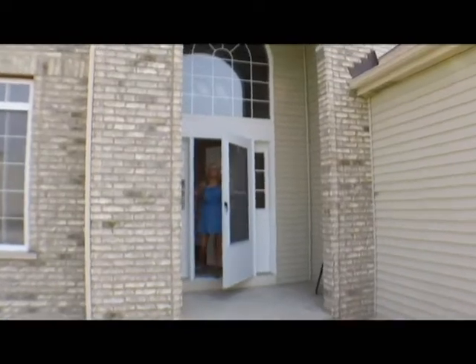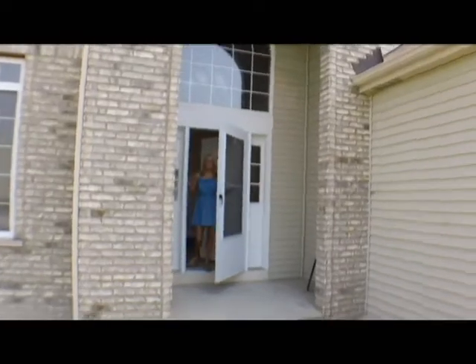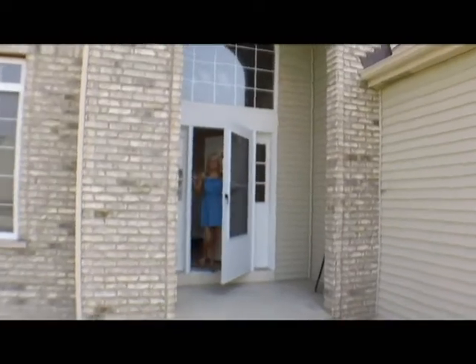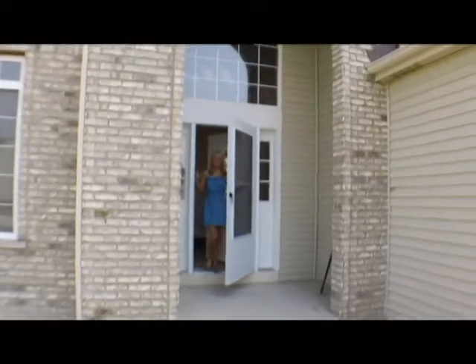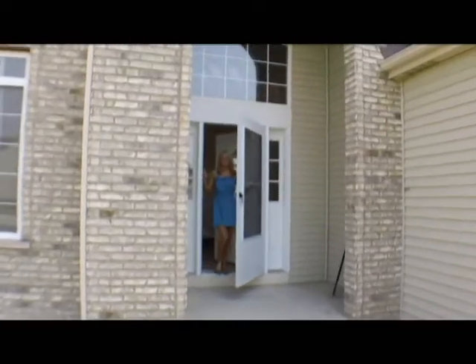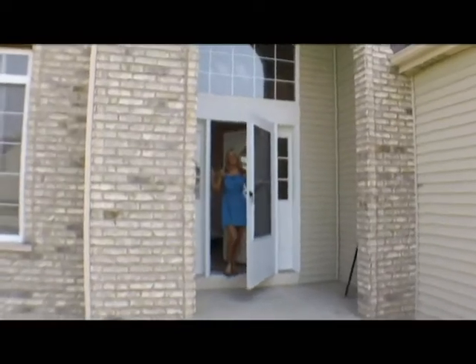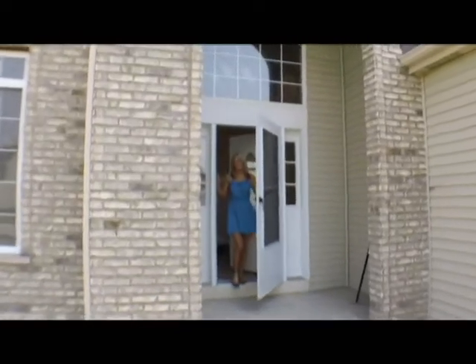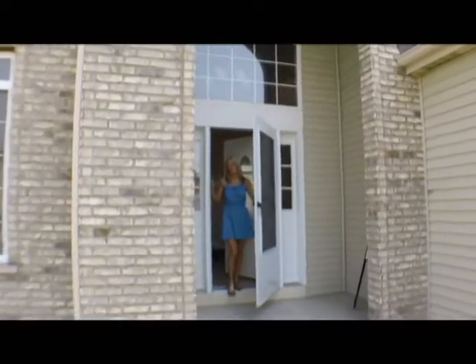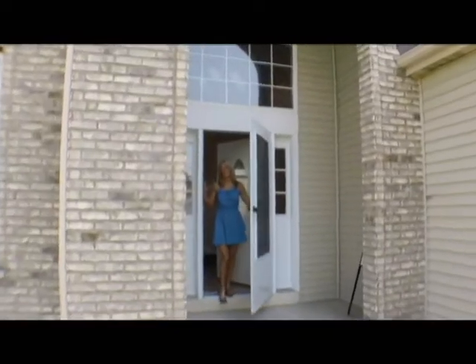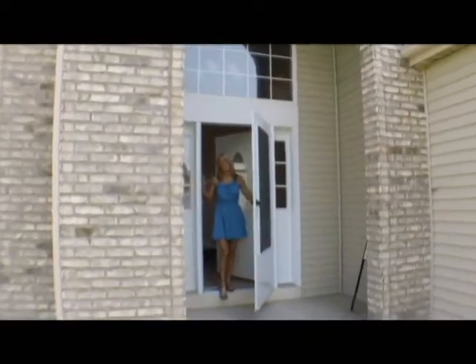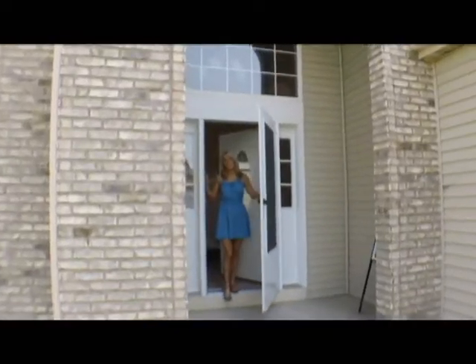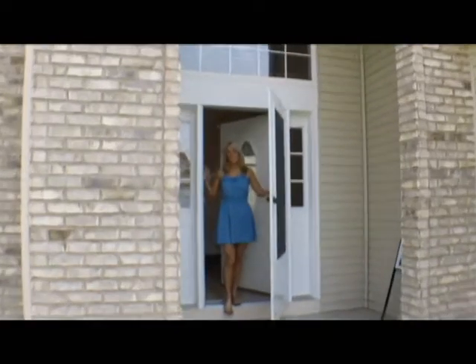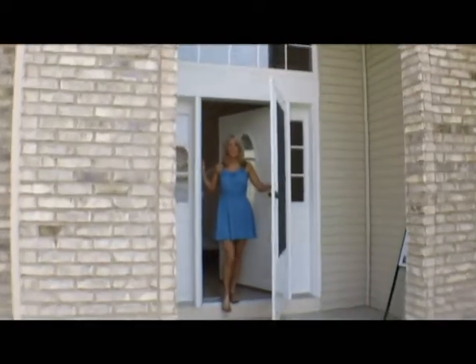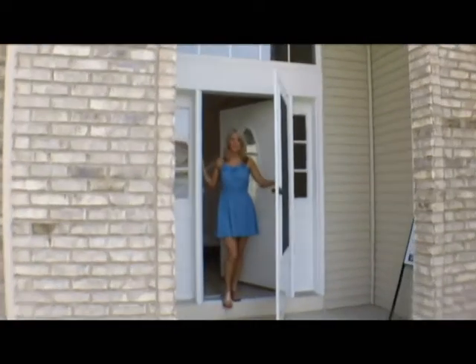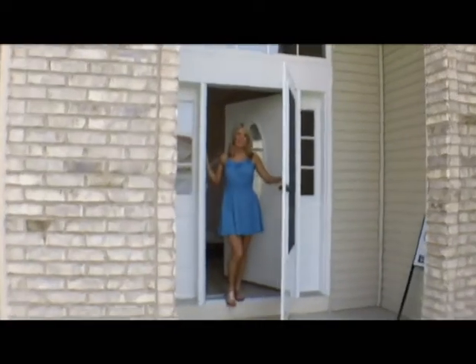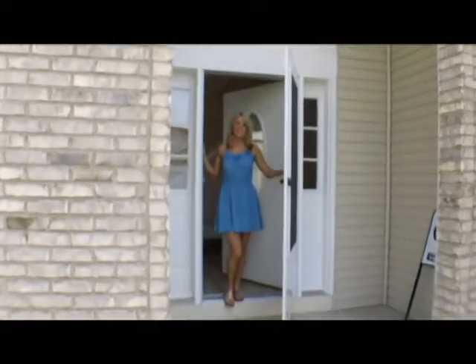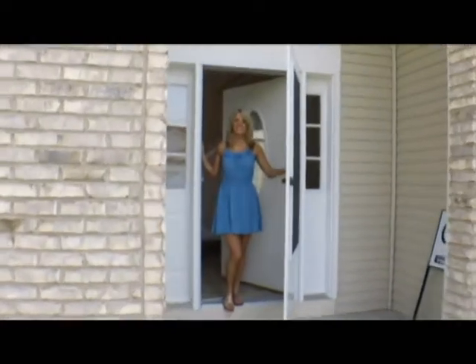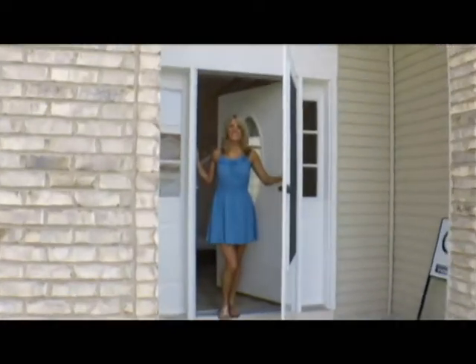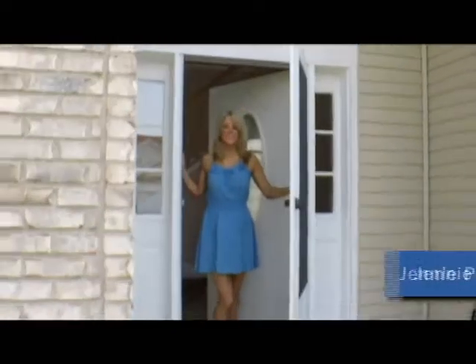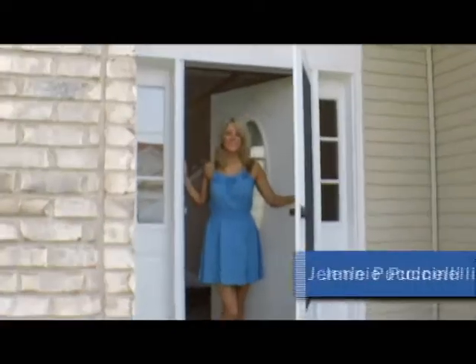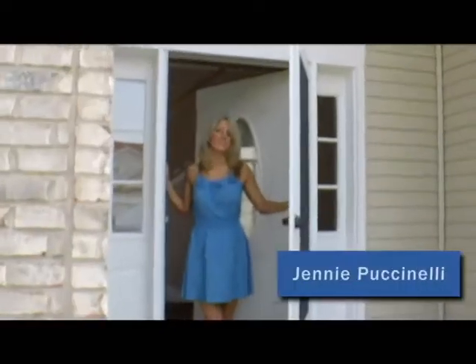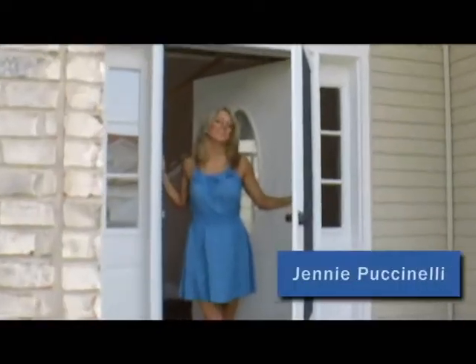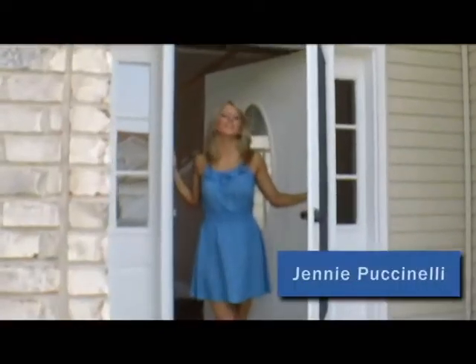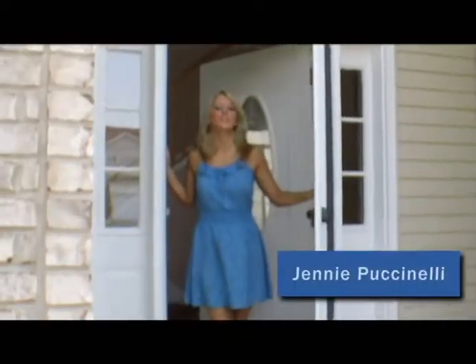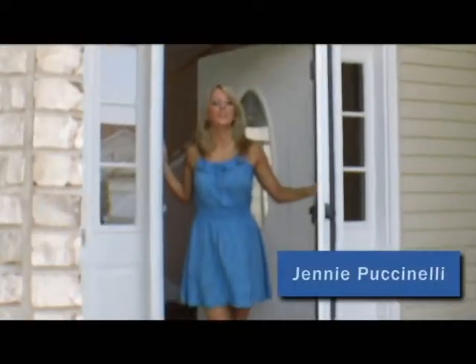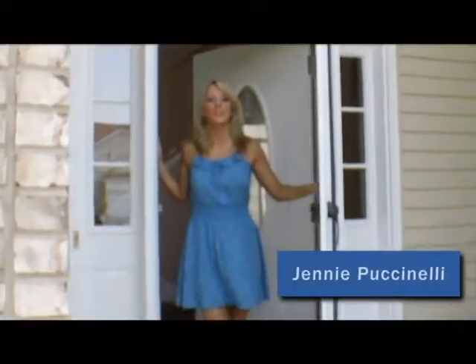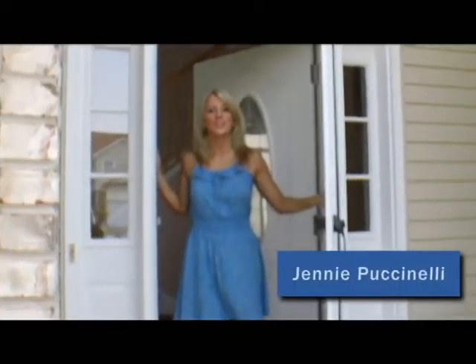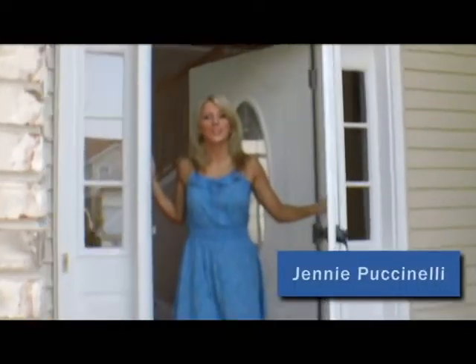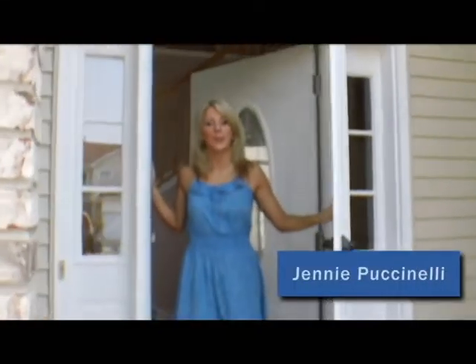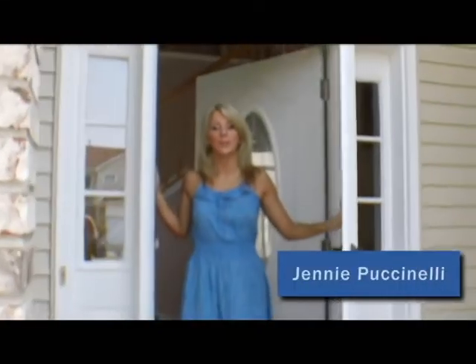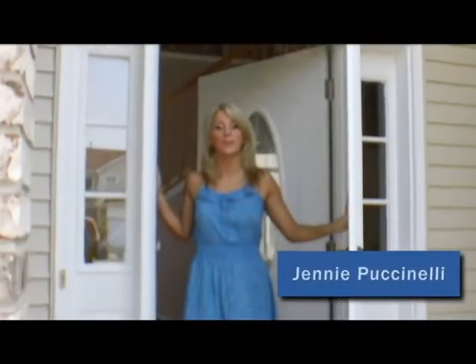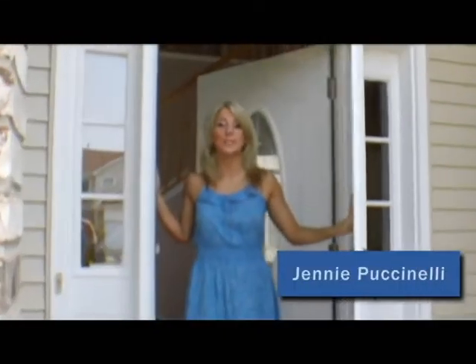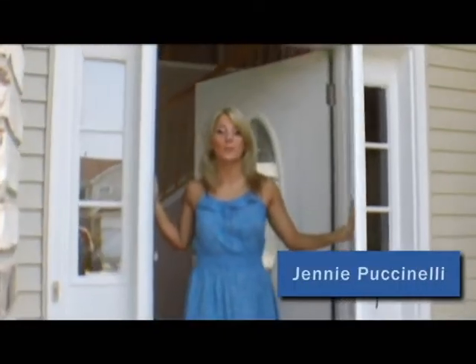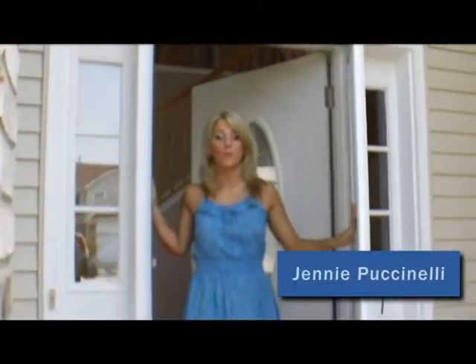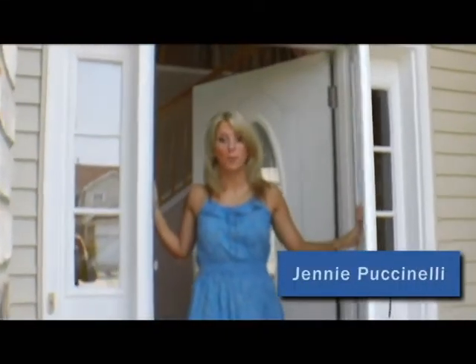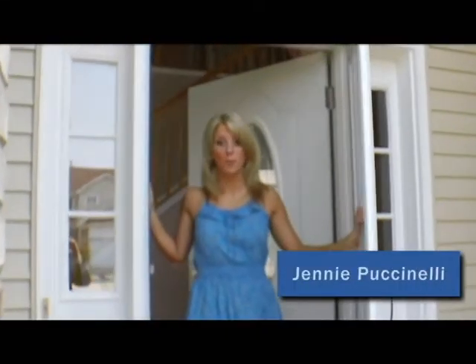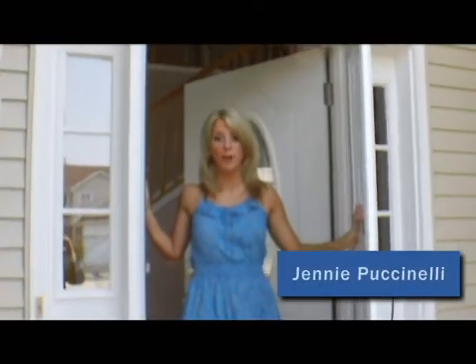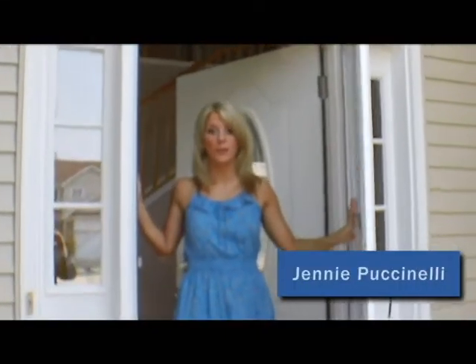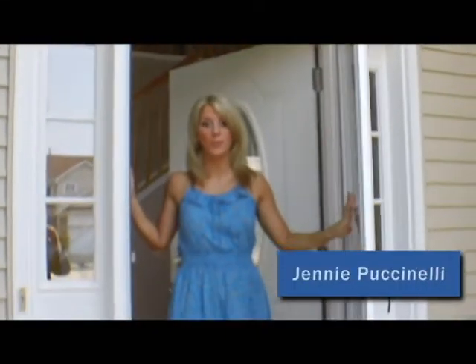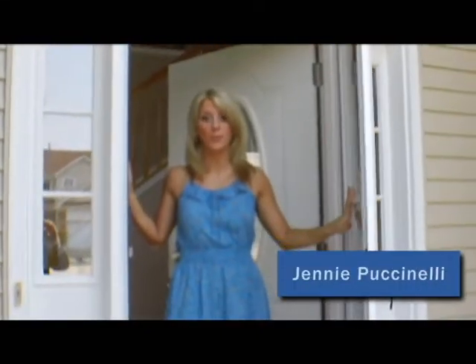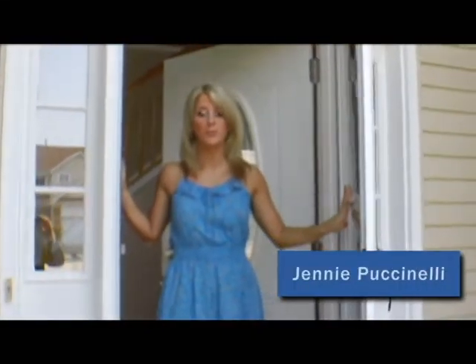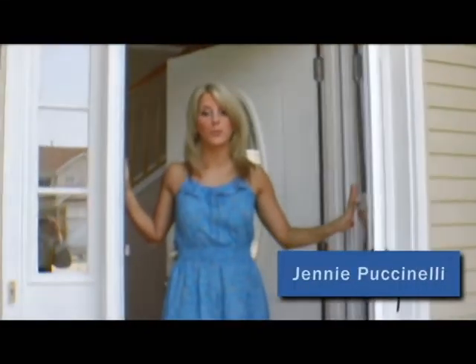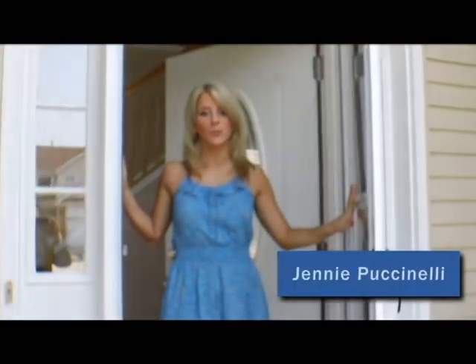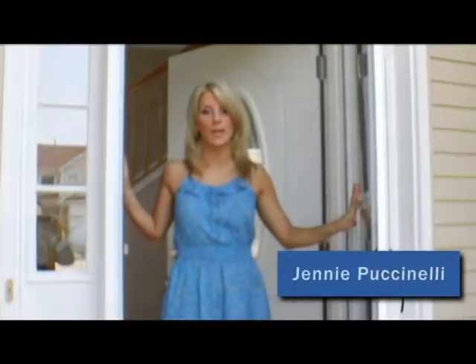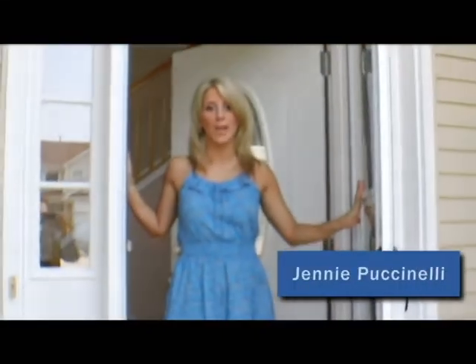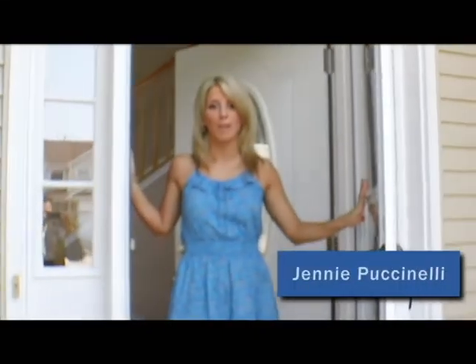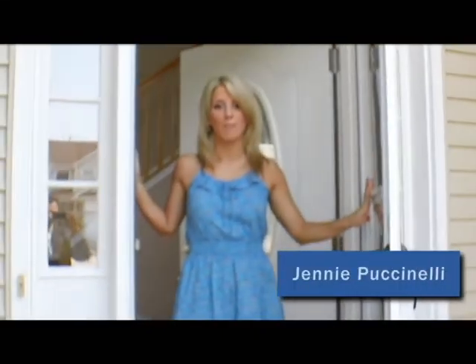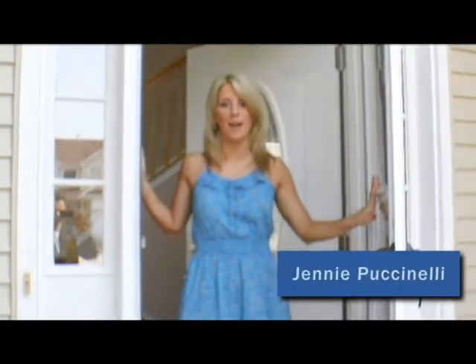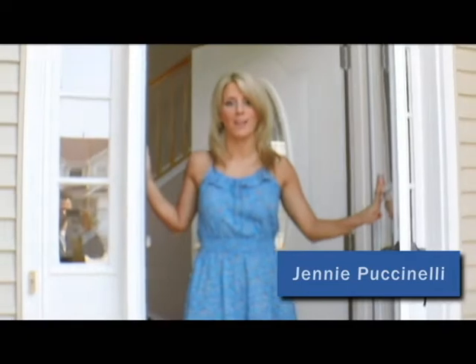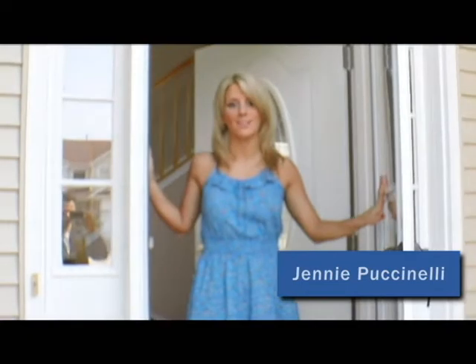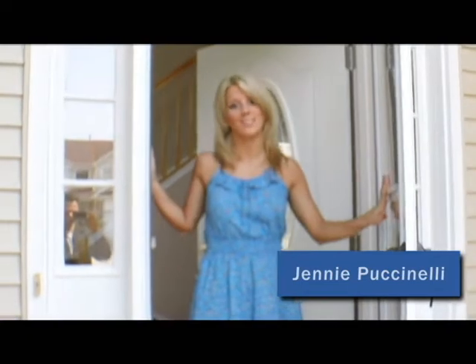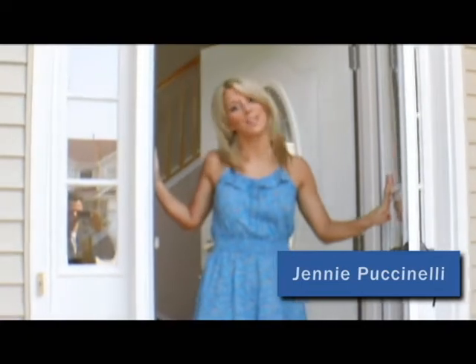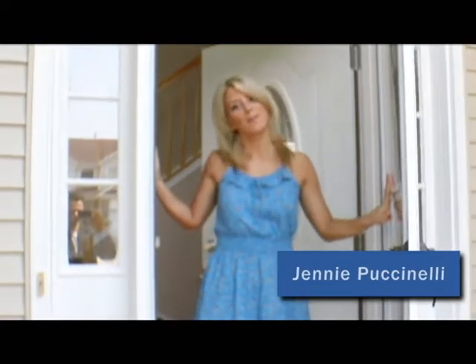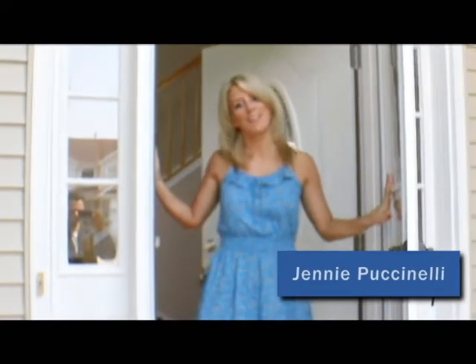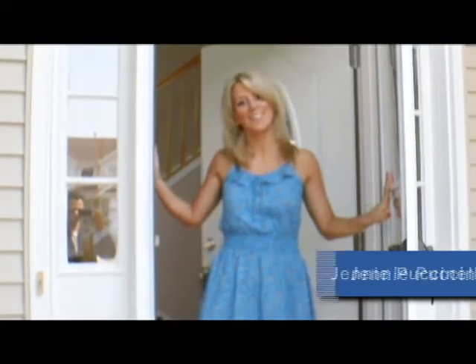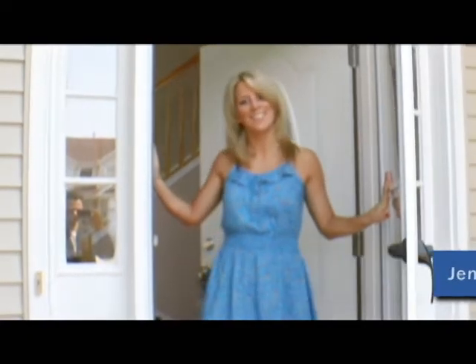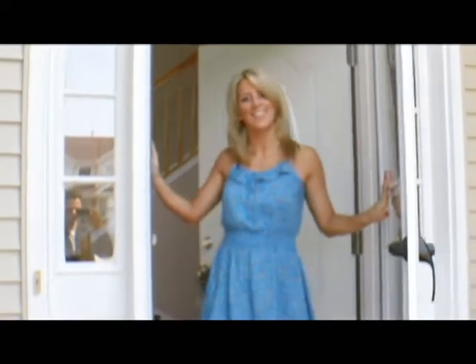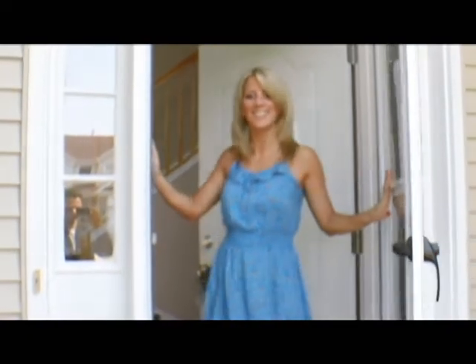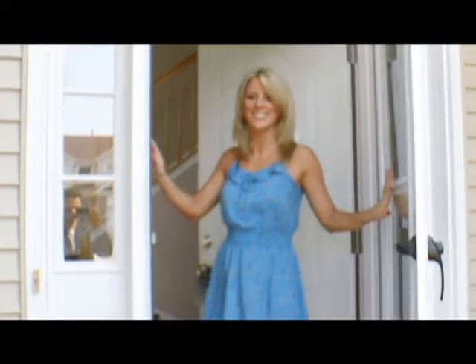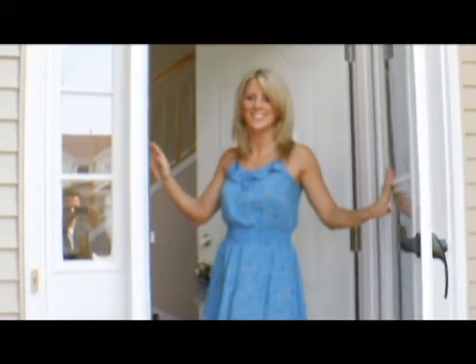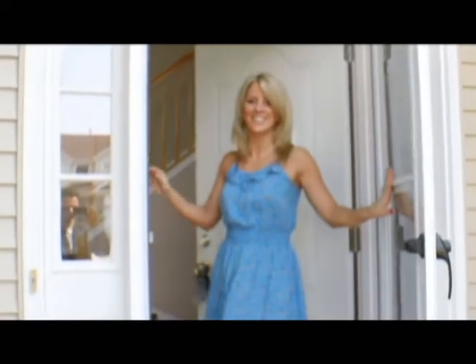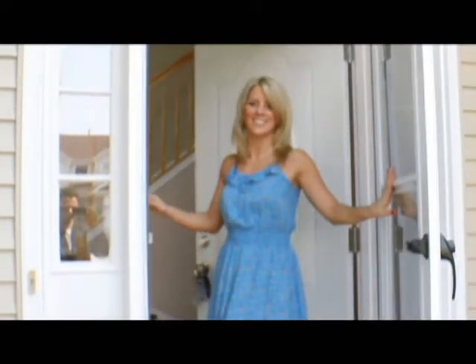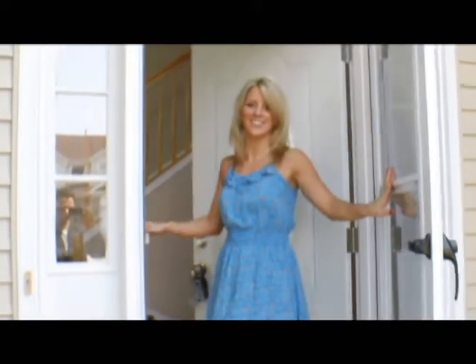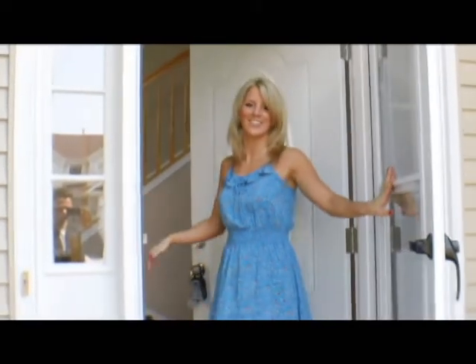Hi there, we're here in Madison, Illinois to show you this home. It's four bedrooms, two and a half baths. Come on inside, let's get started.